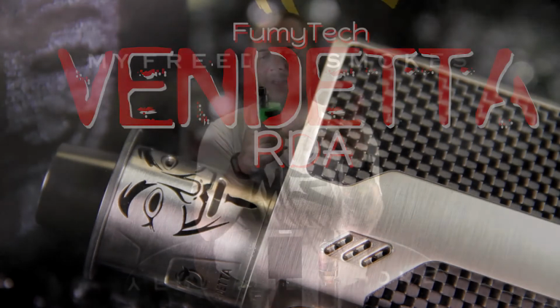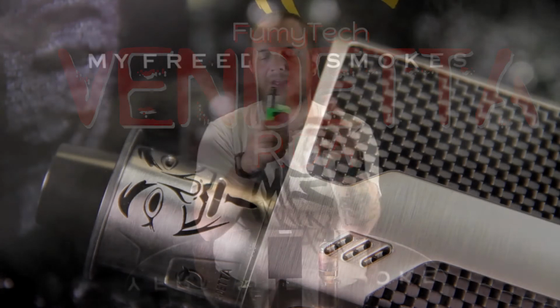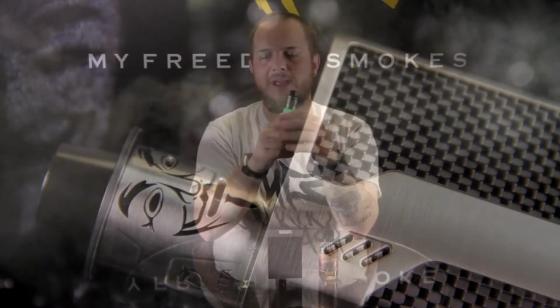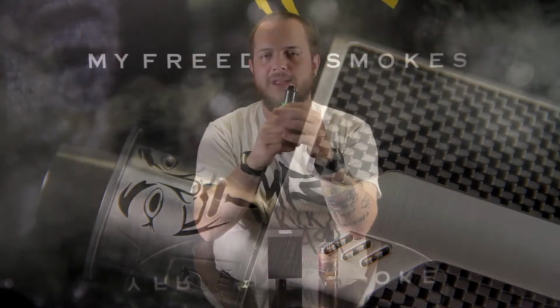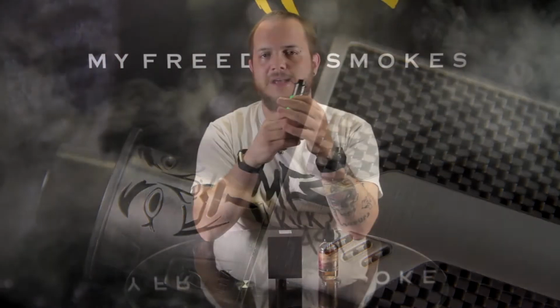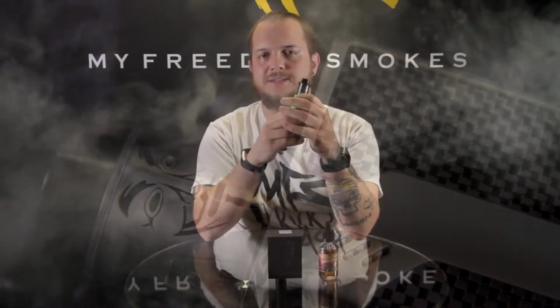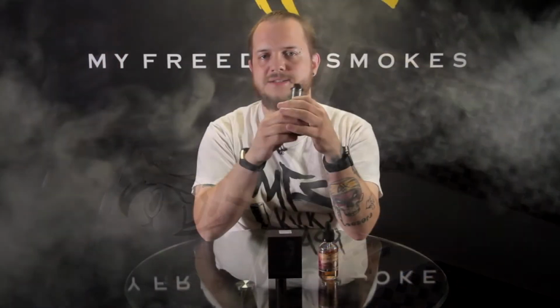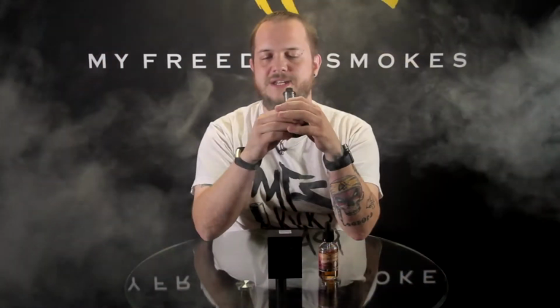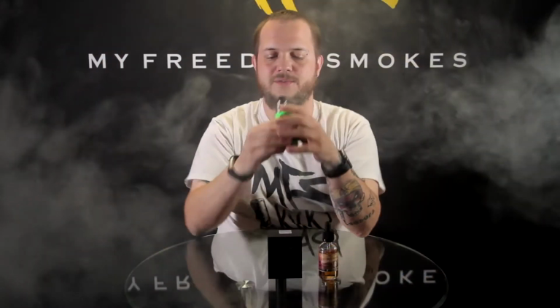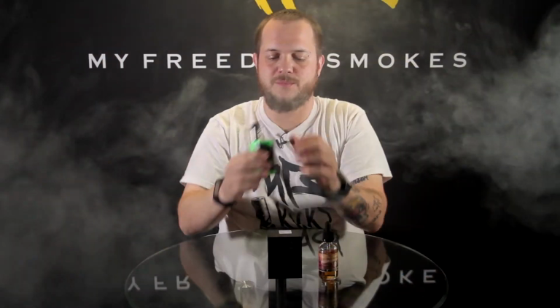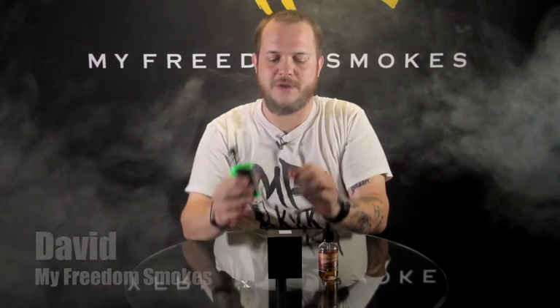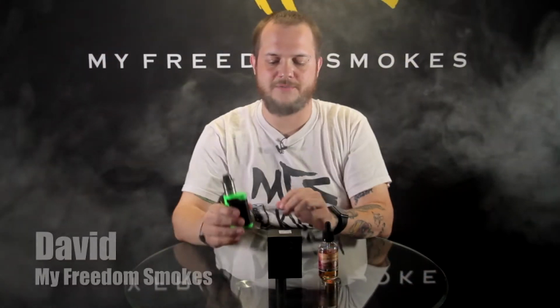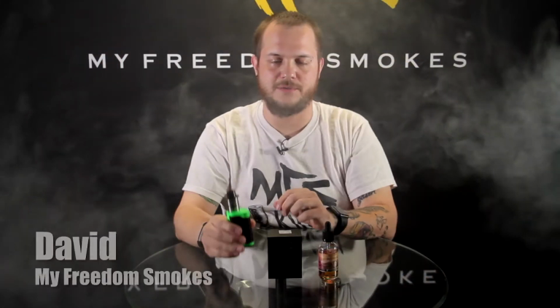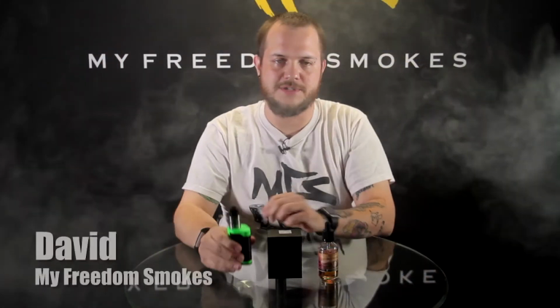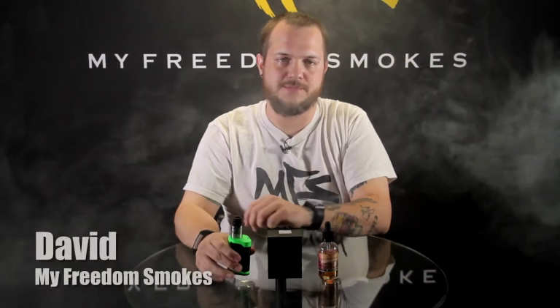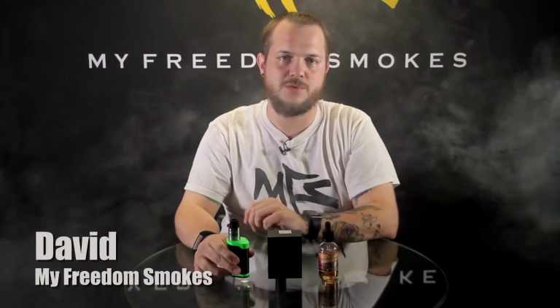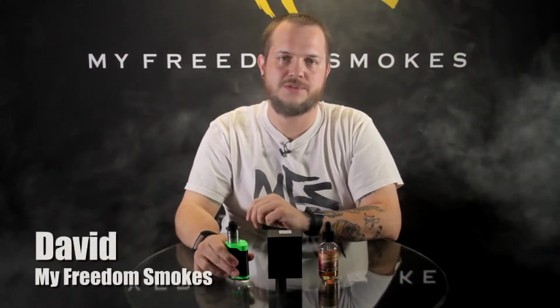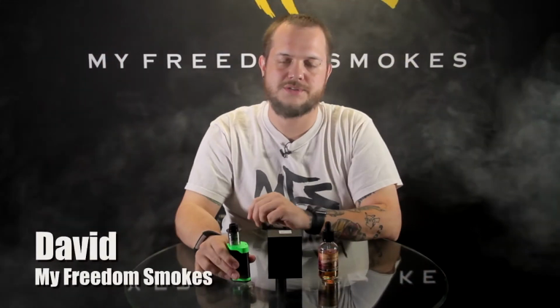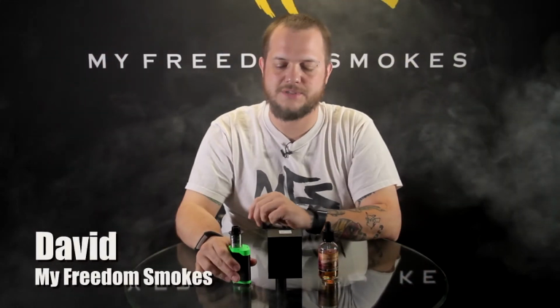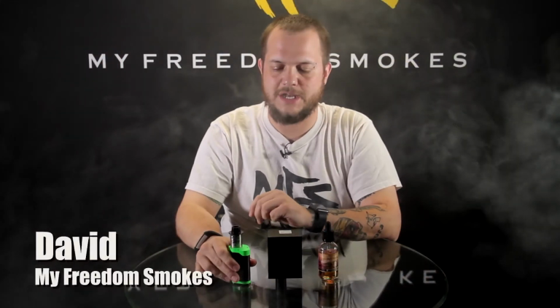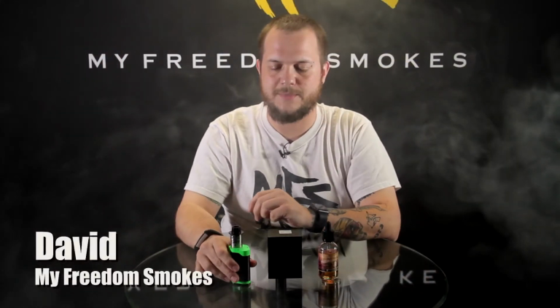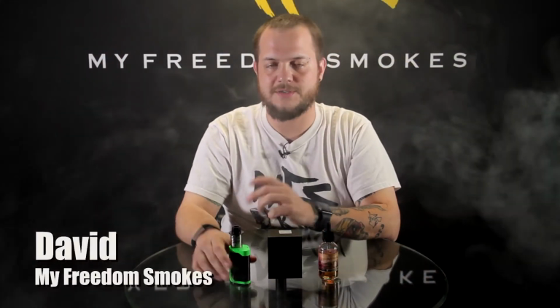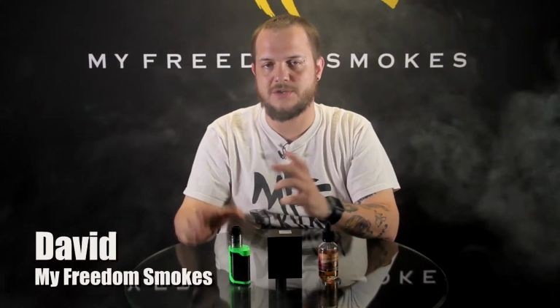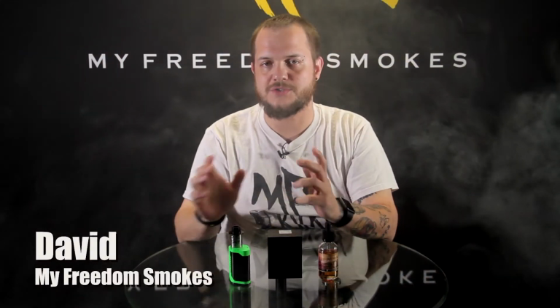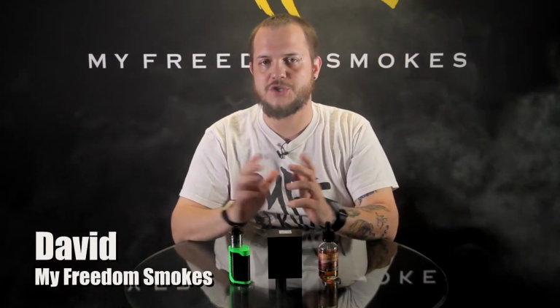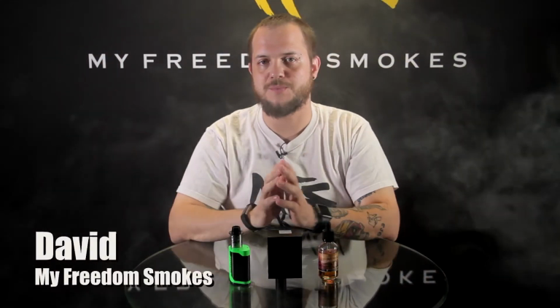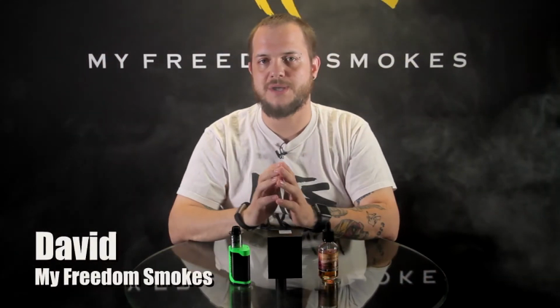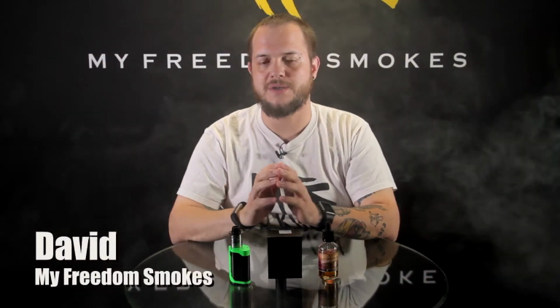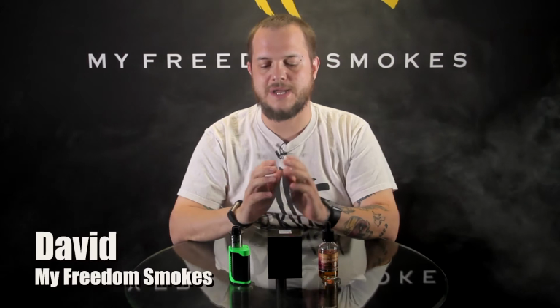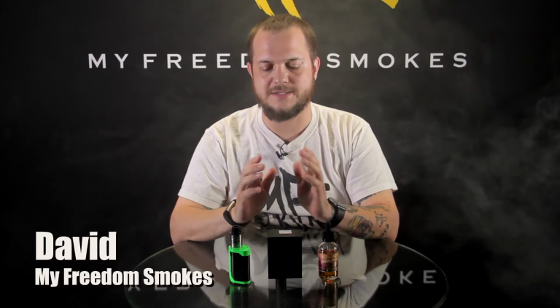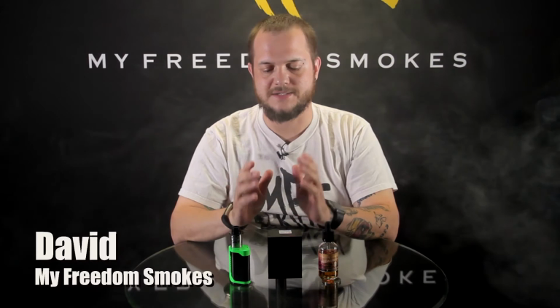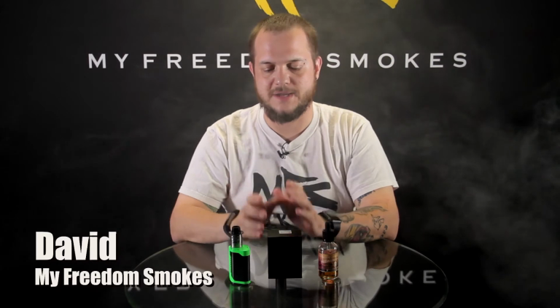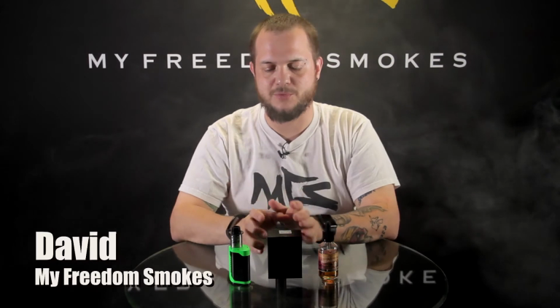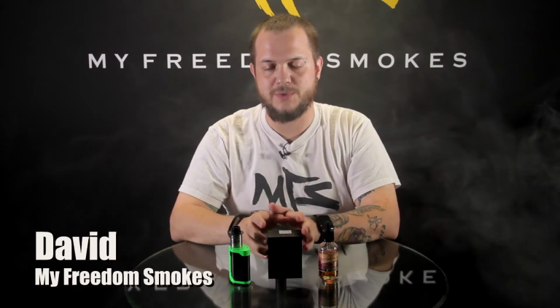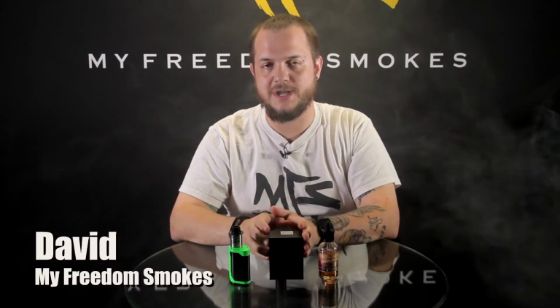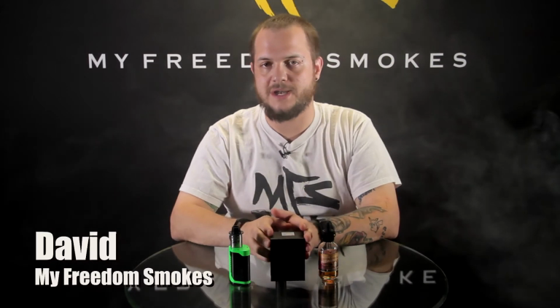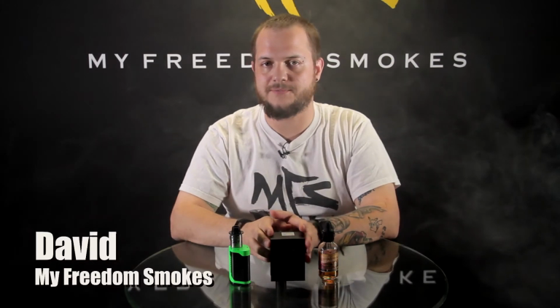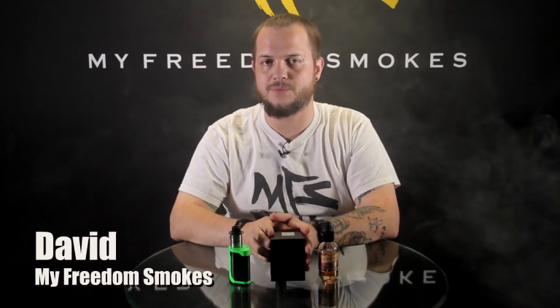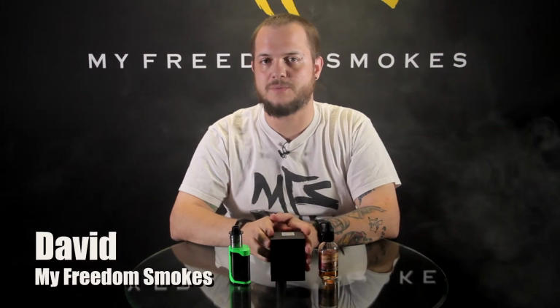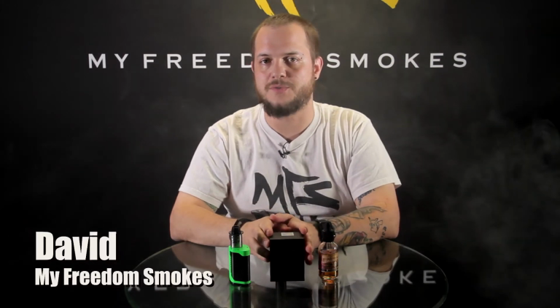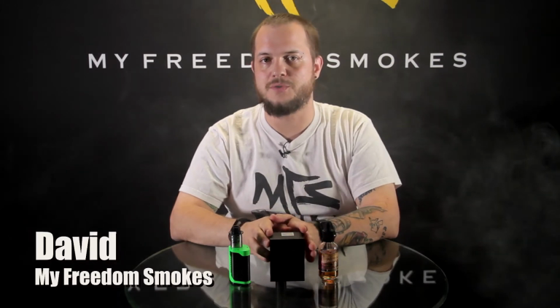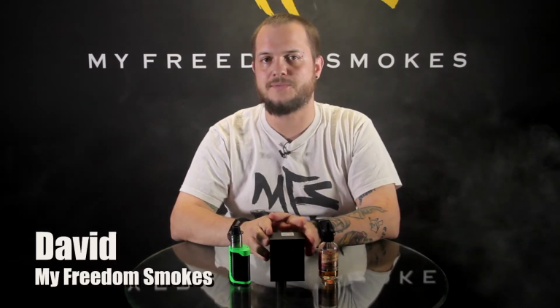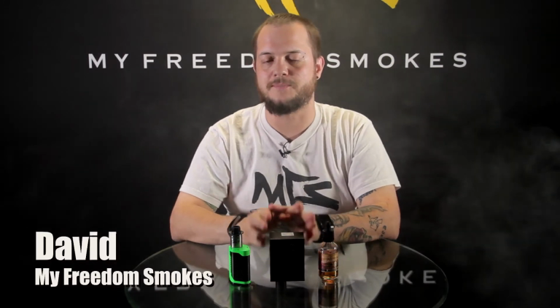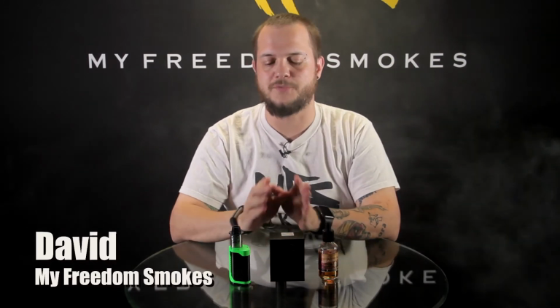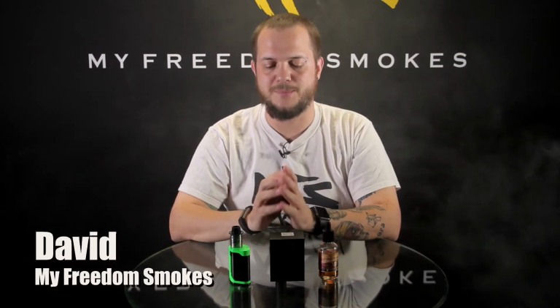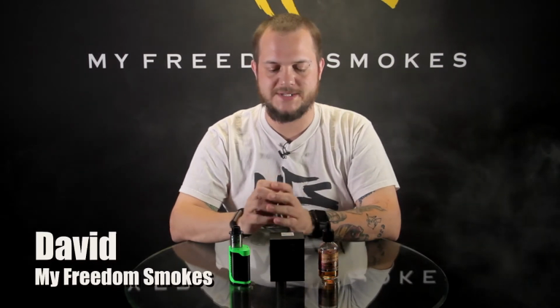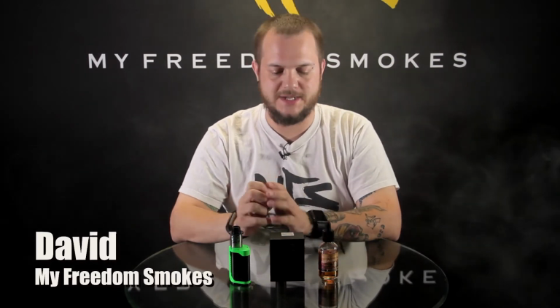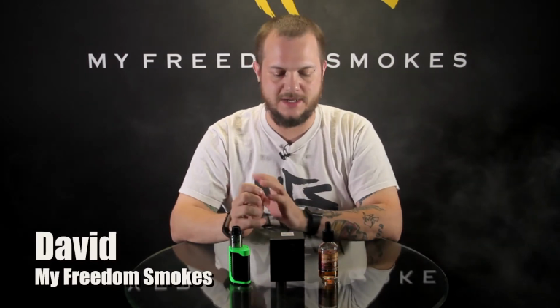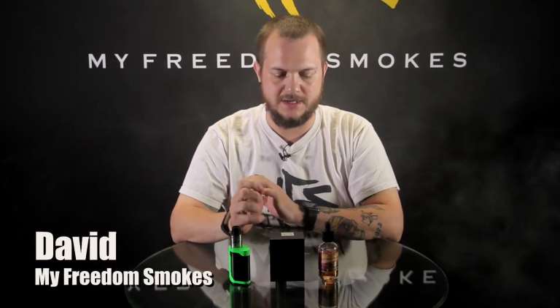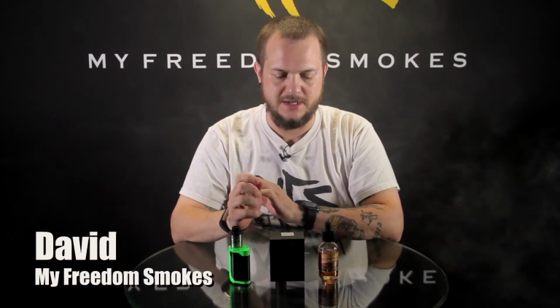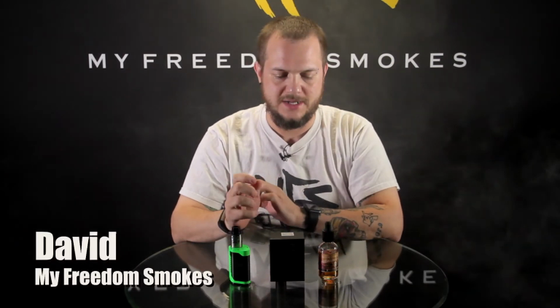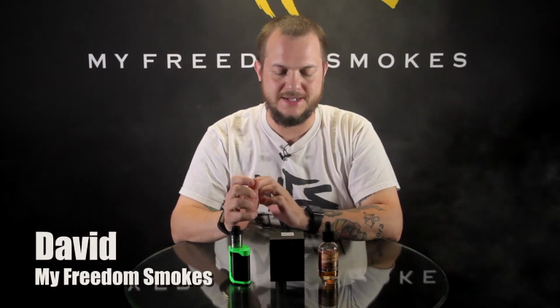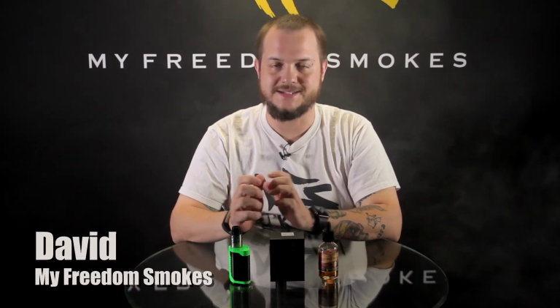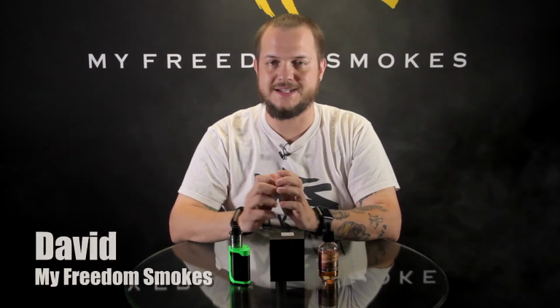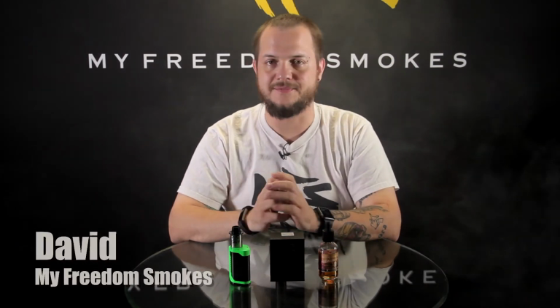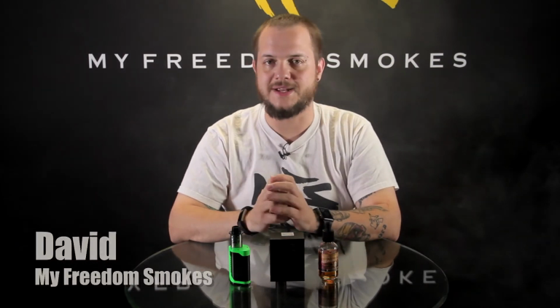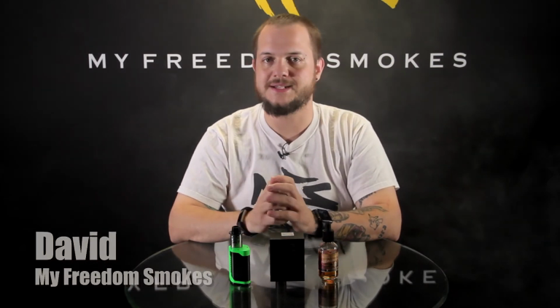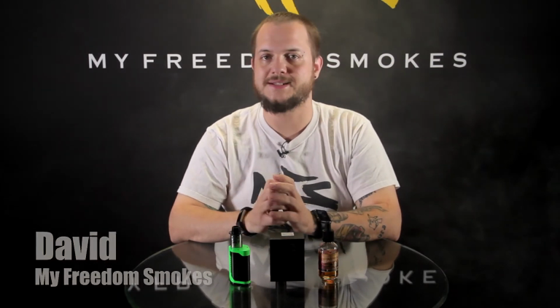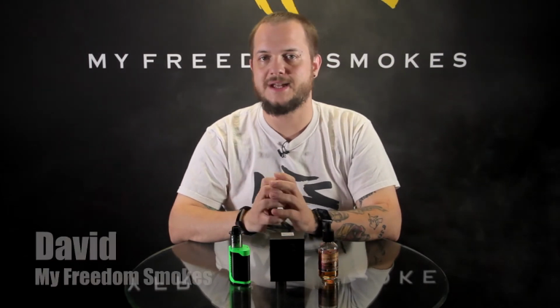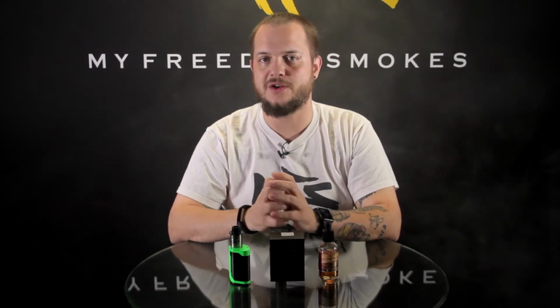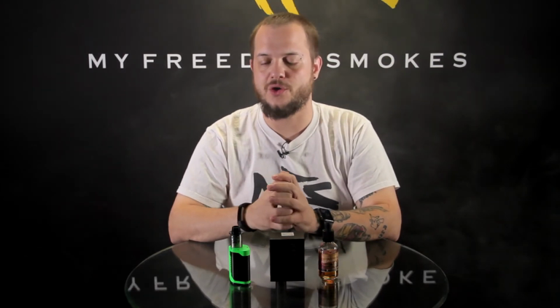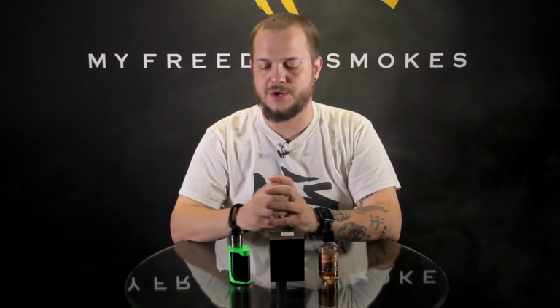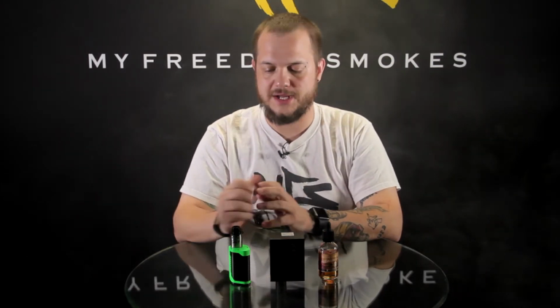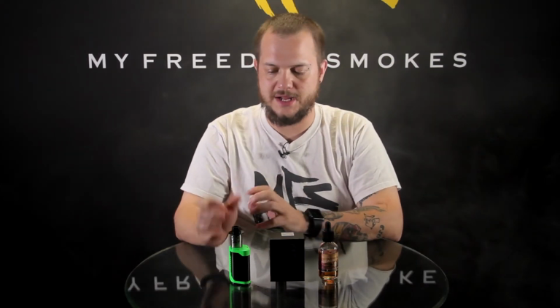Hey guys, it's Dave of My Freedom Smokes. Today I'm here to talk to you about a sample we got in for review from Fumitech — it is the Vendetta RDA.